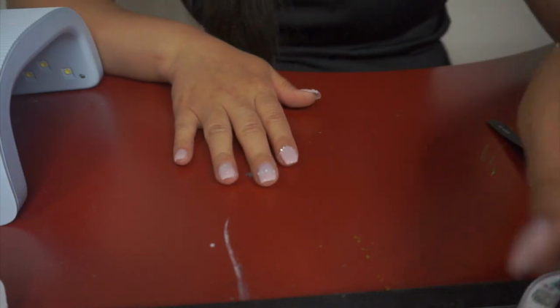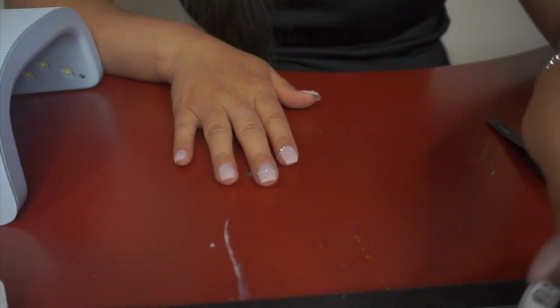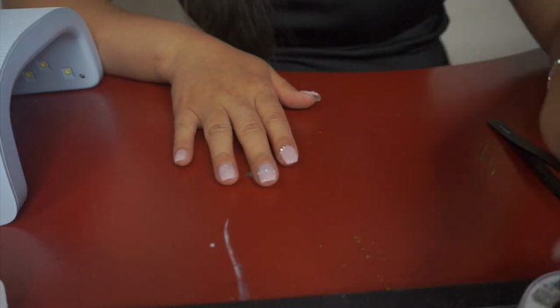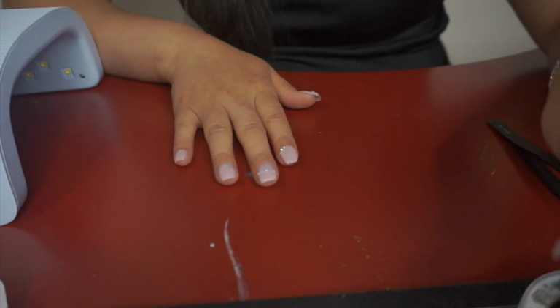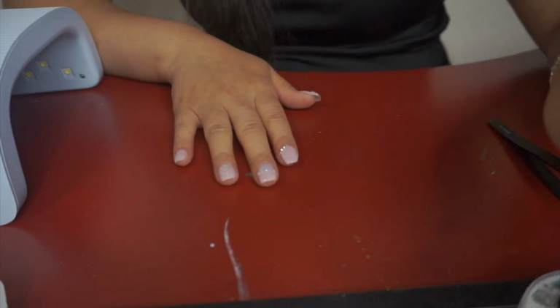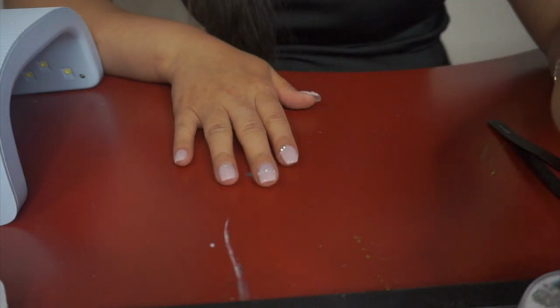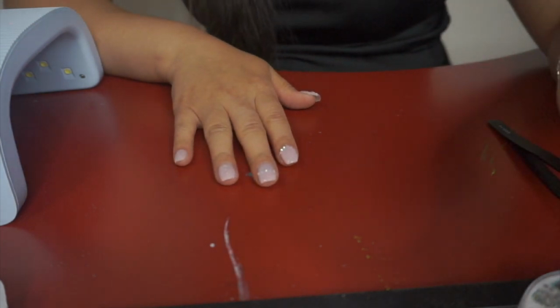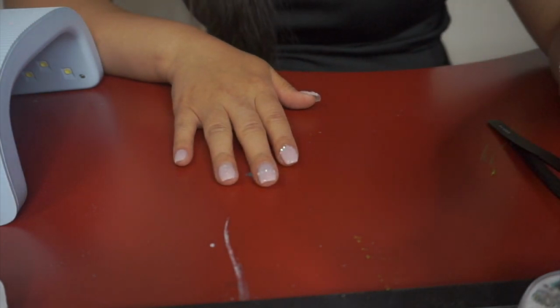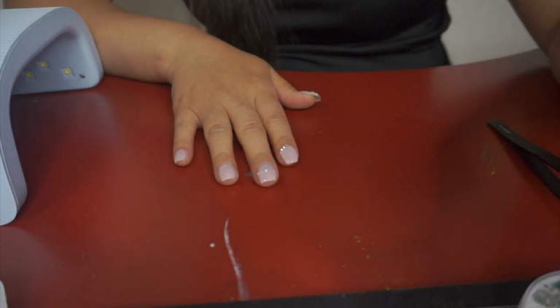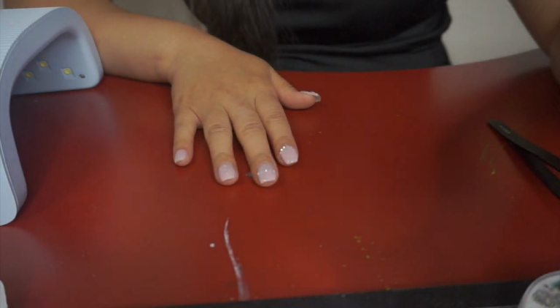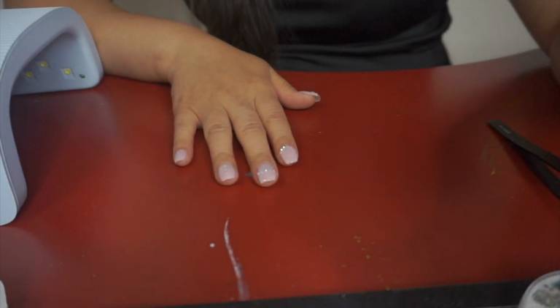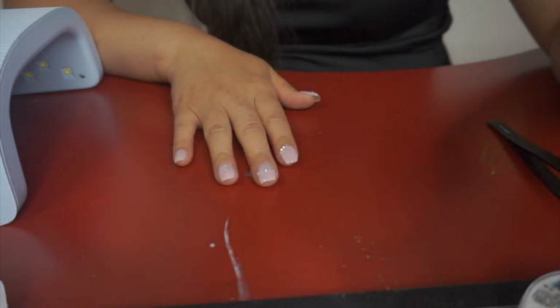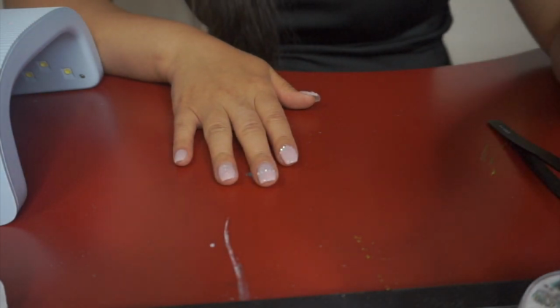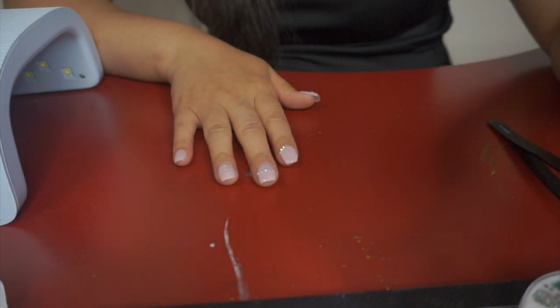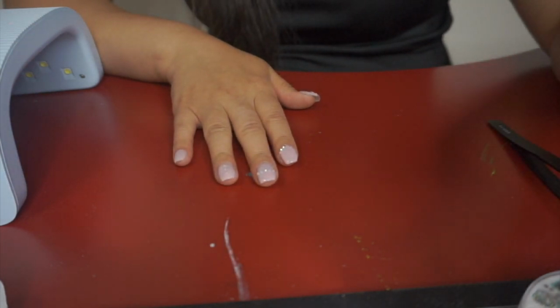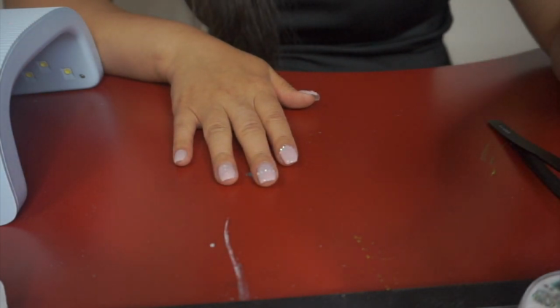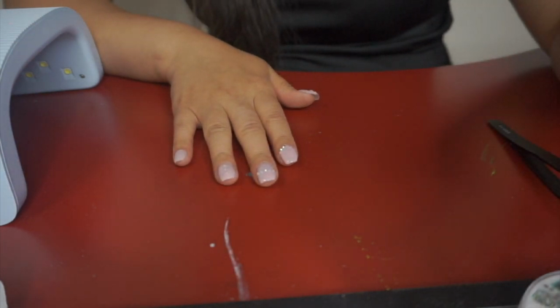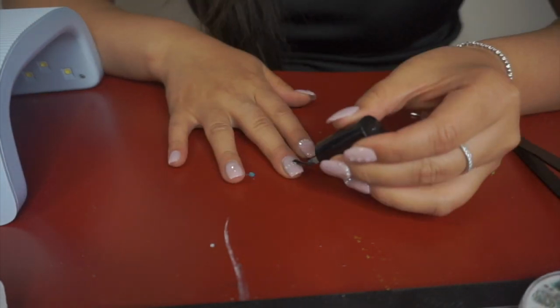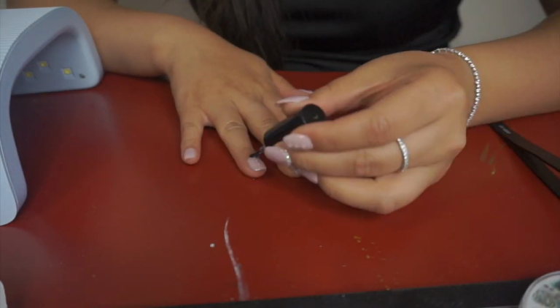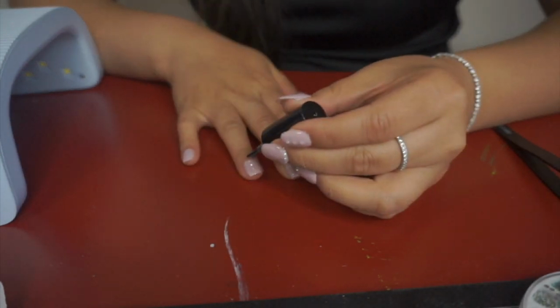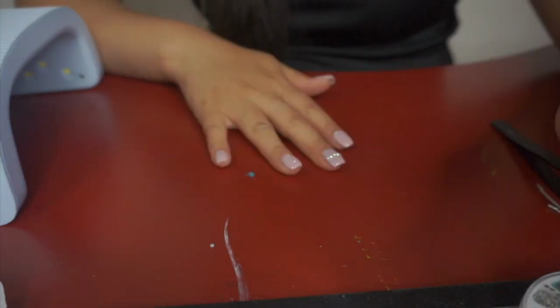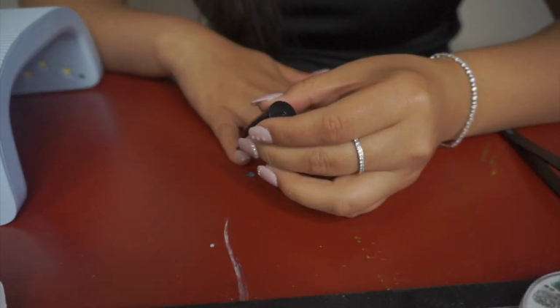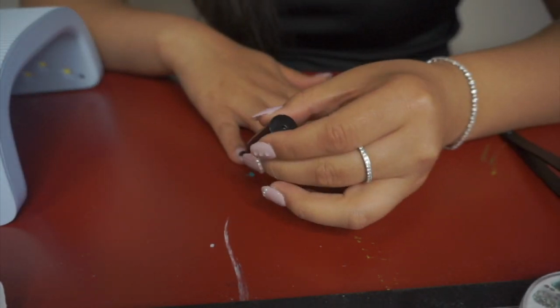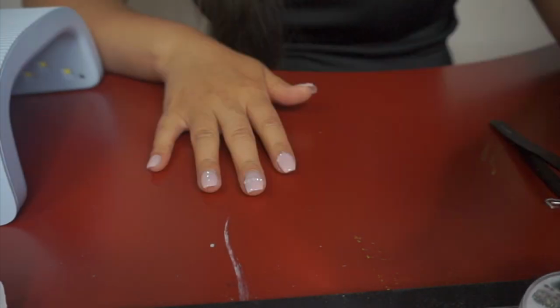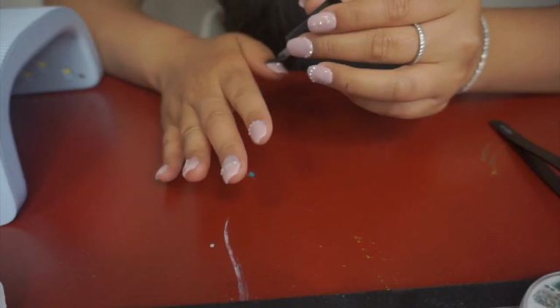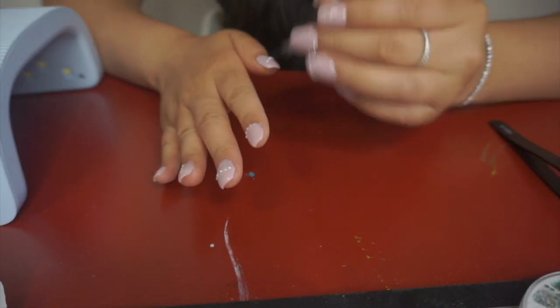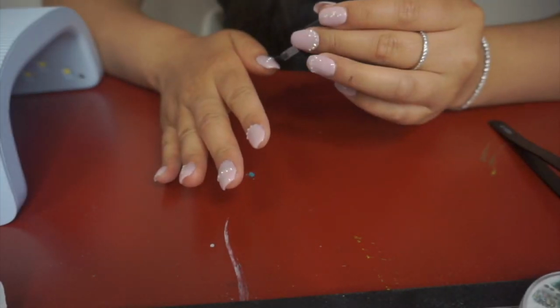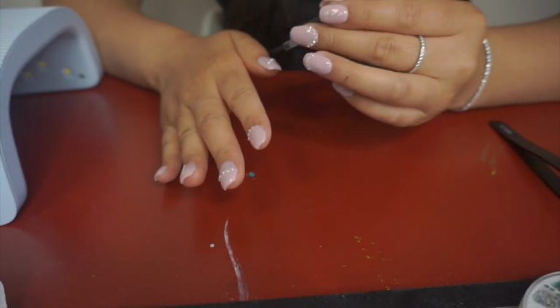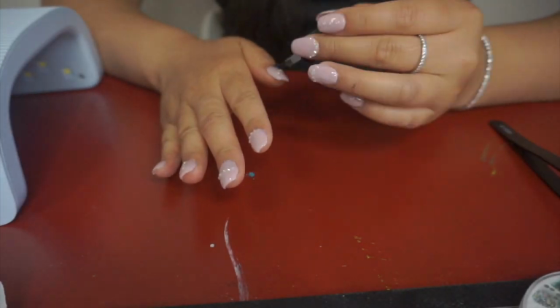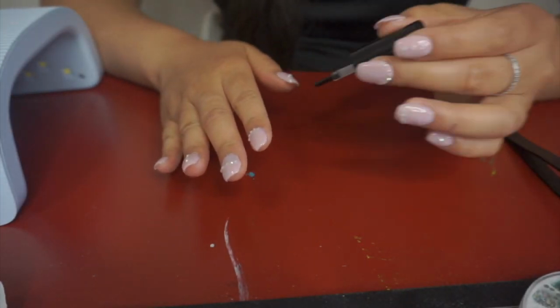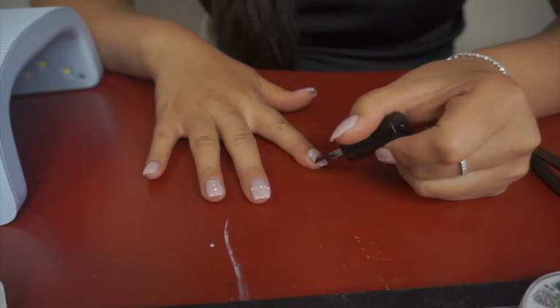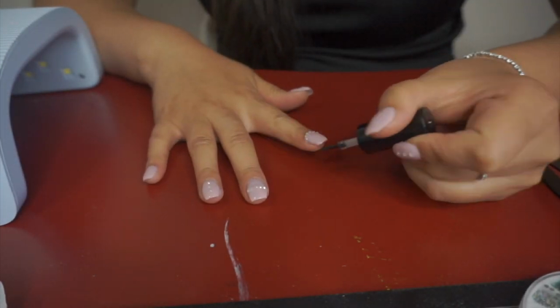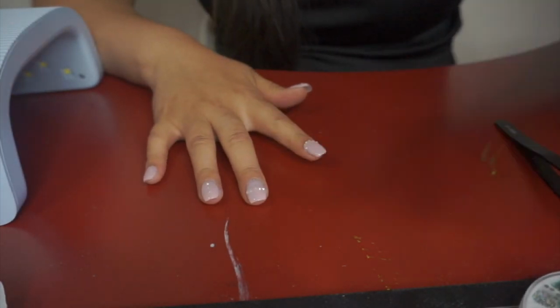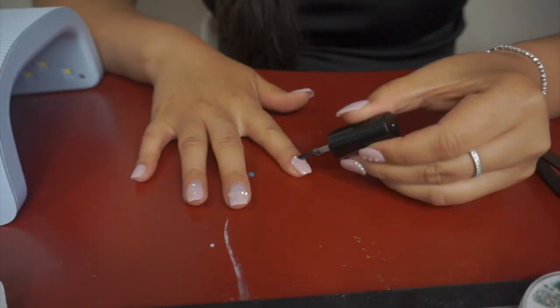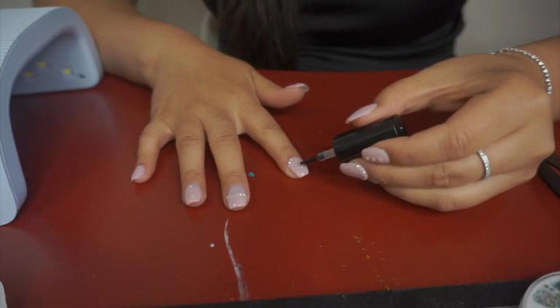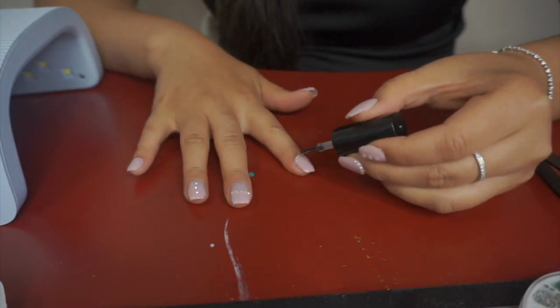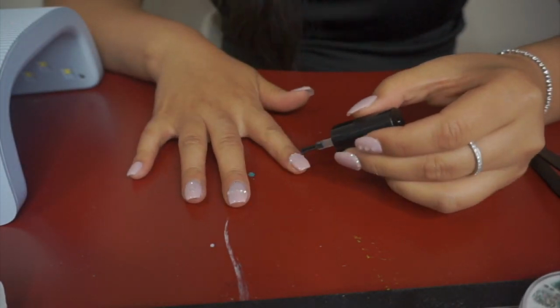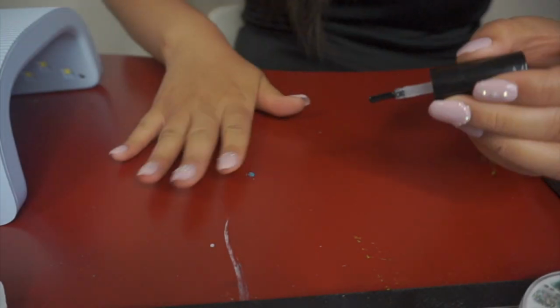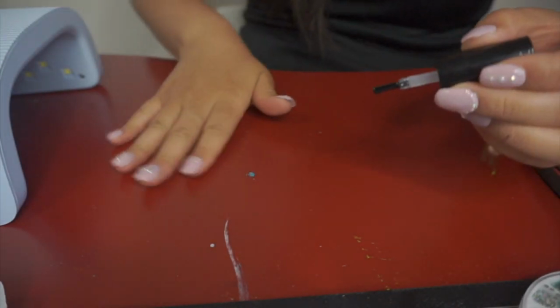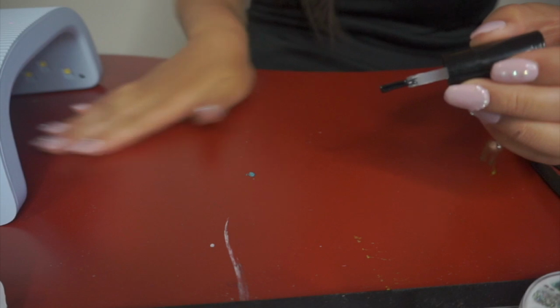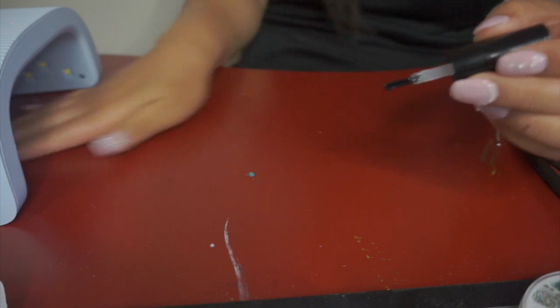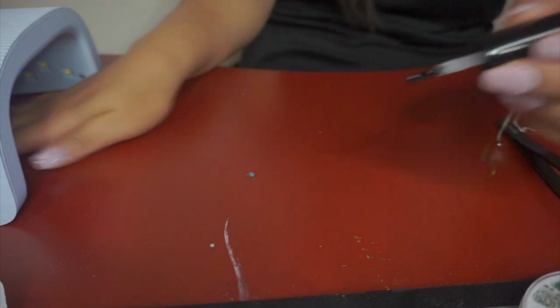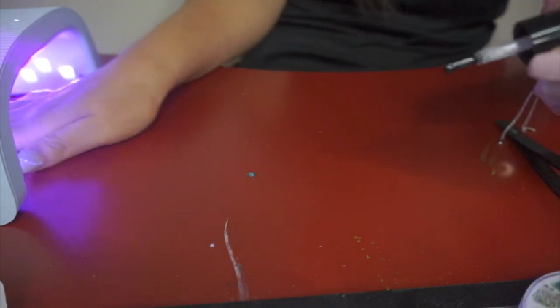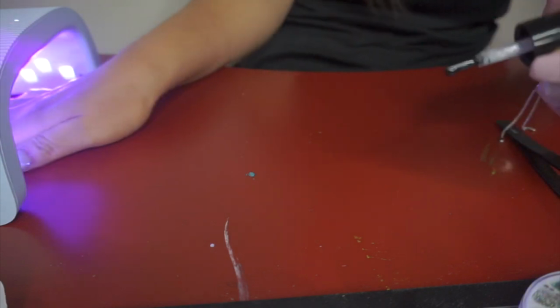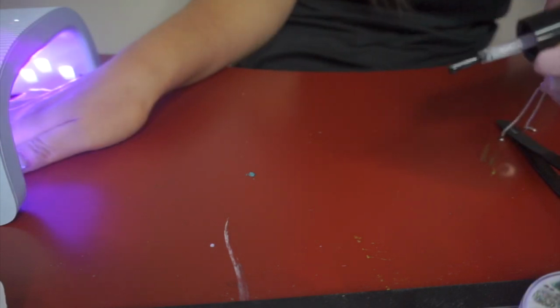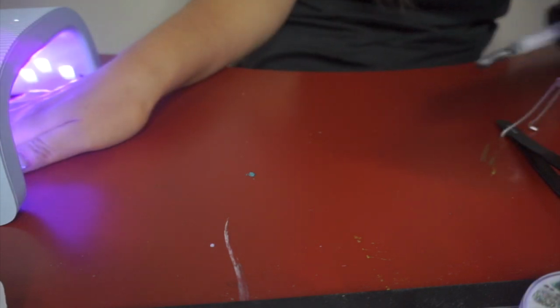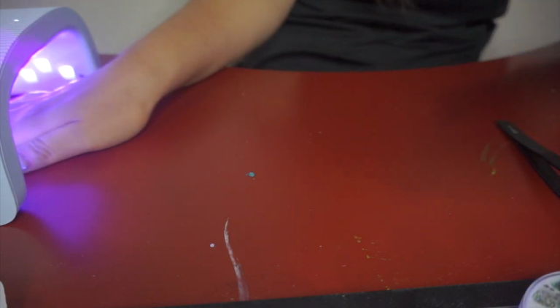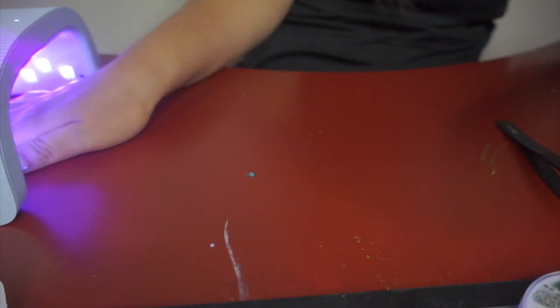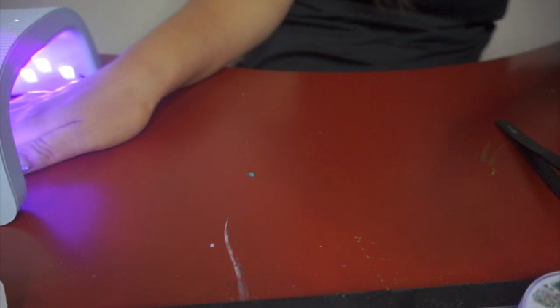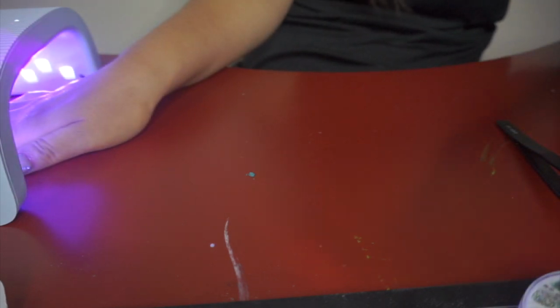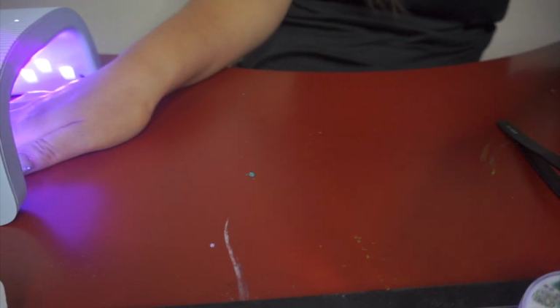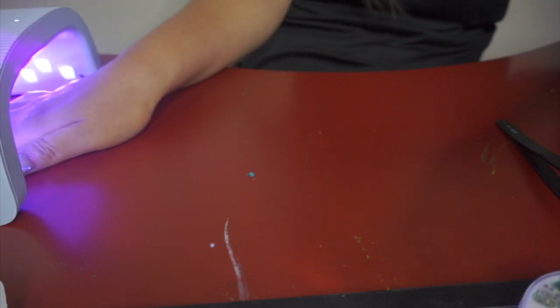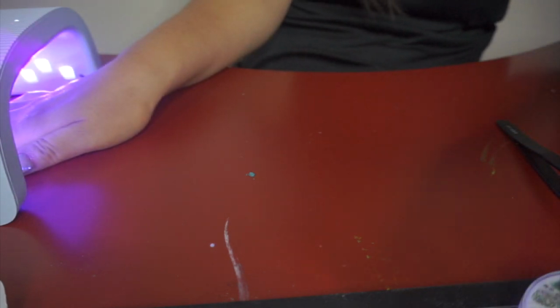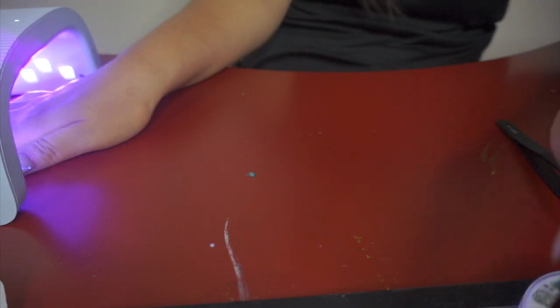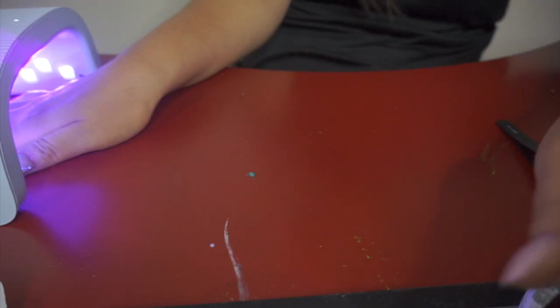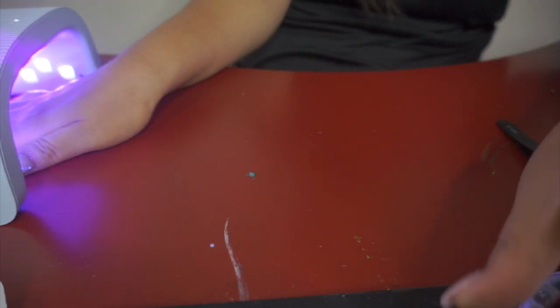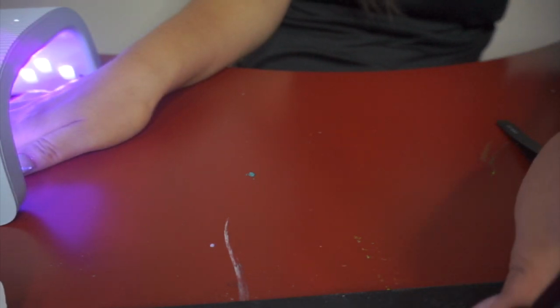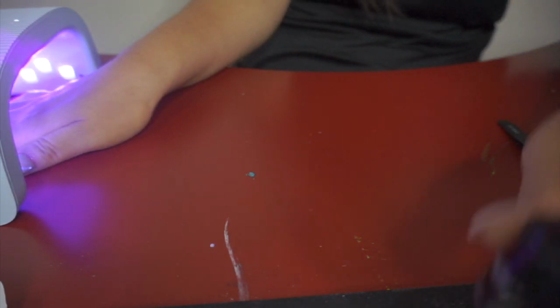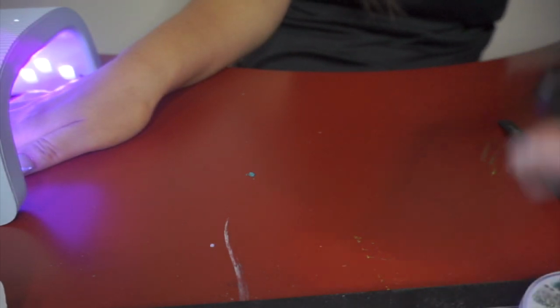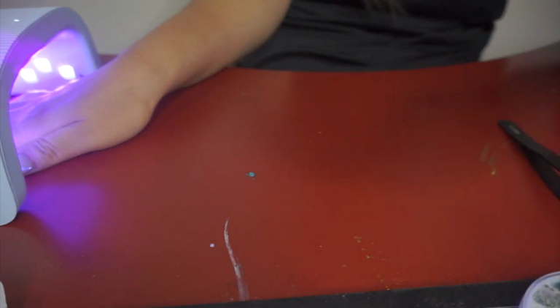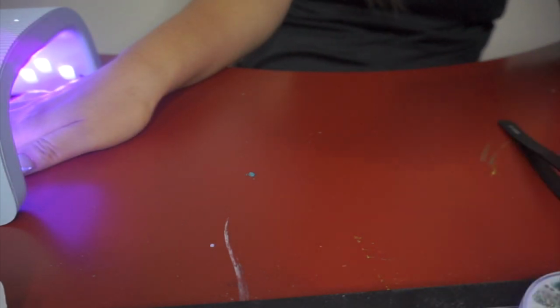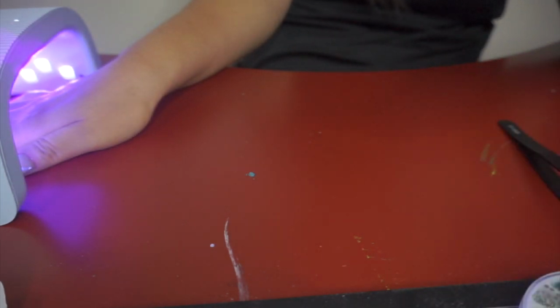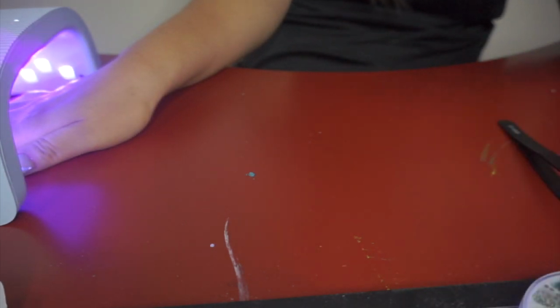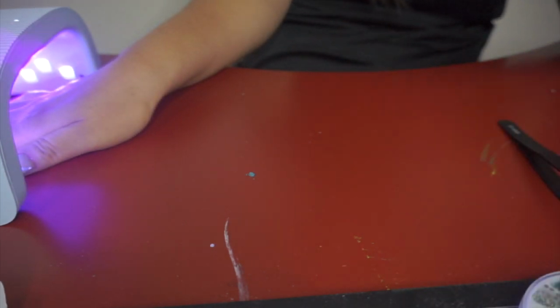And then one more layer of top coat, and just cure it for another 20 seconds and we're good to go.